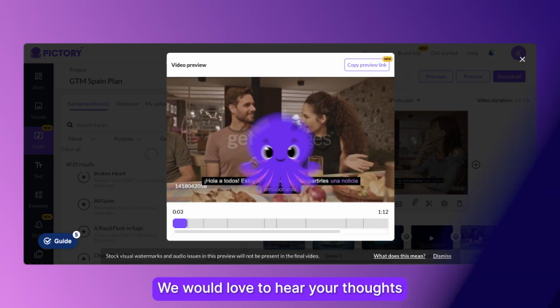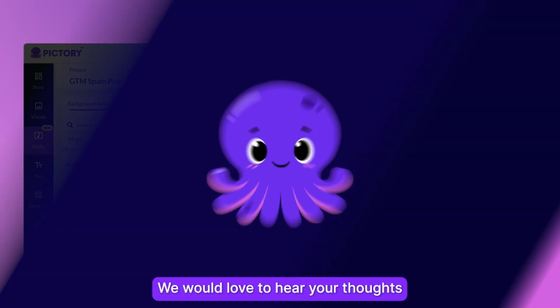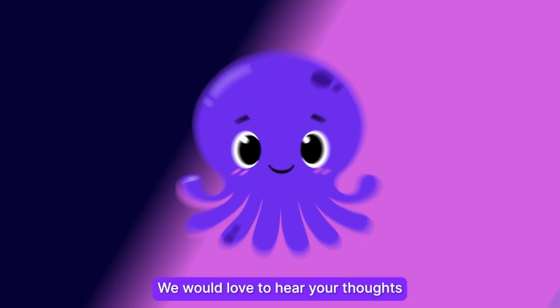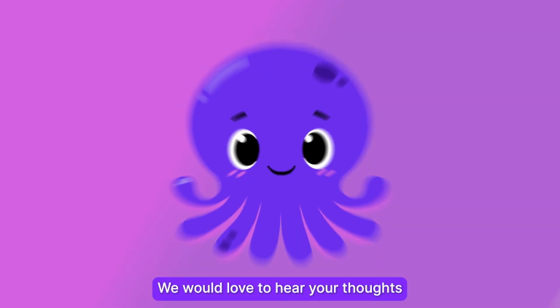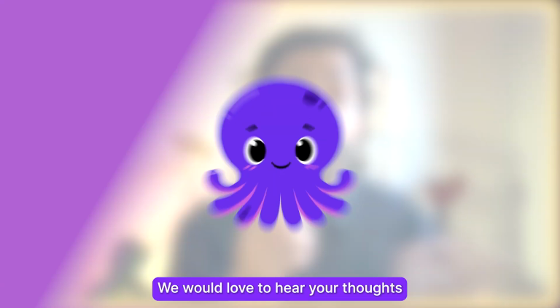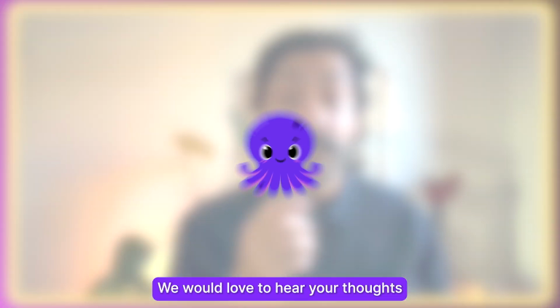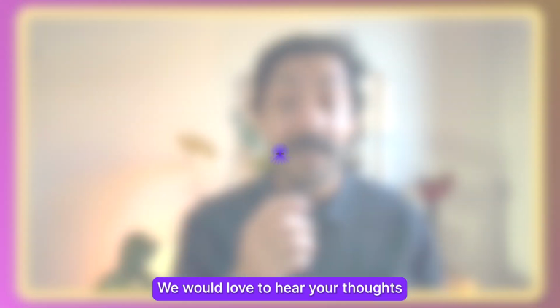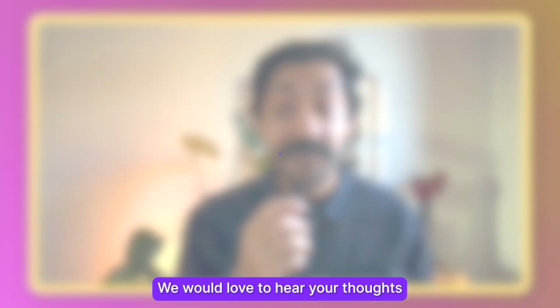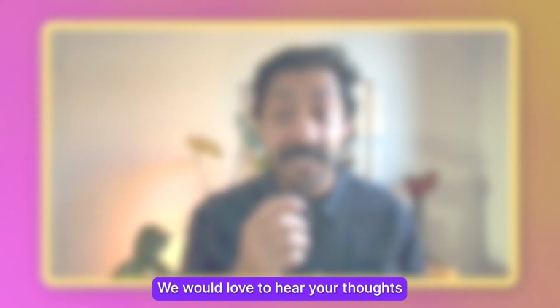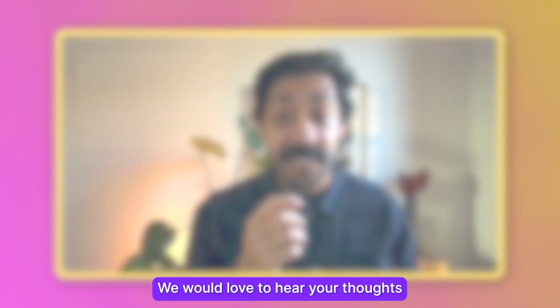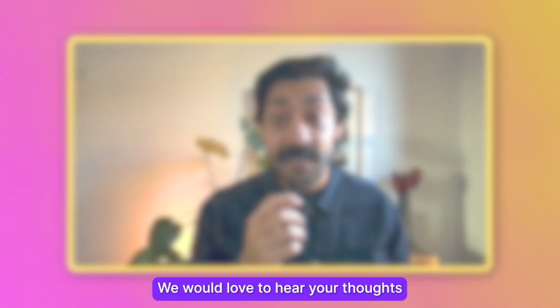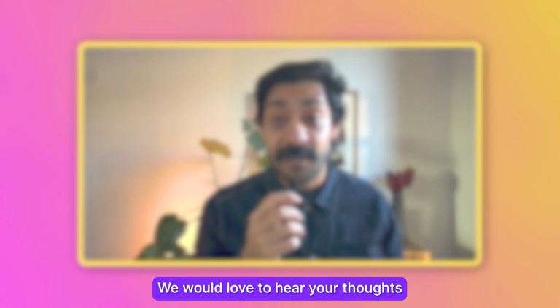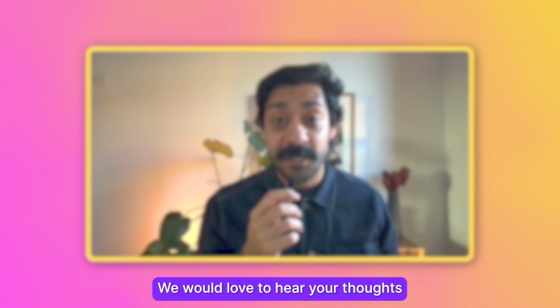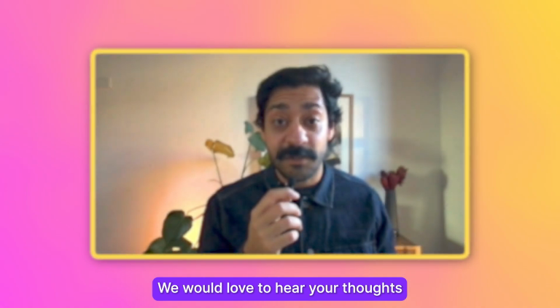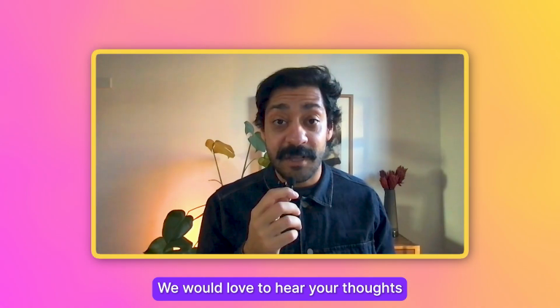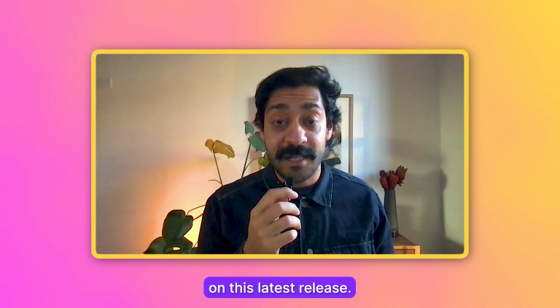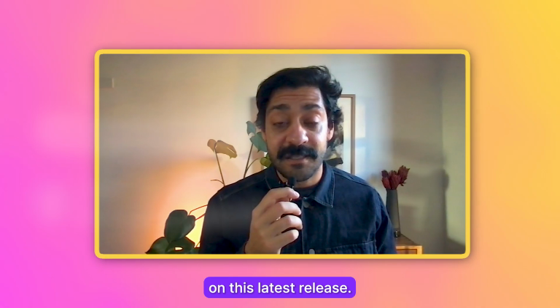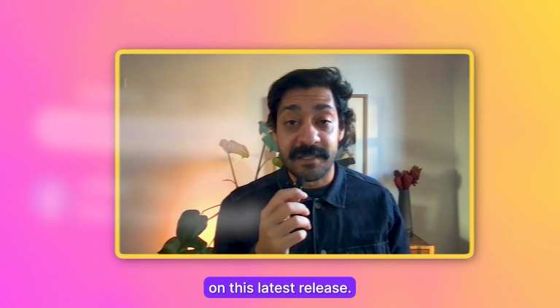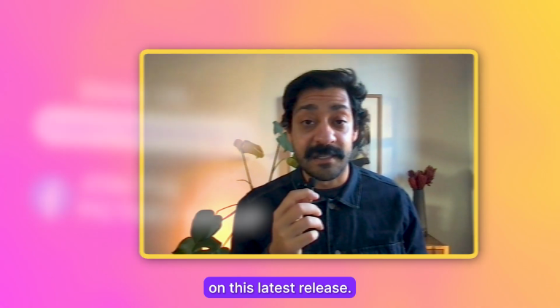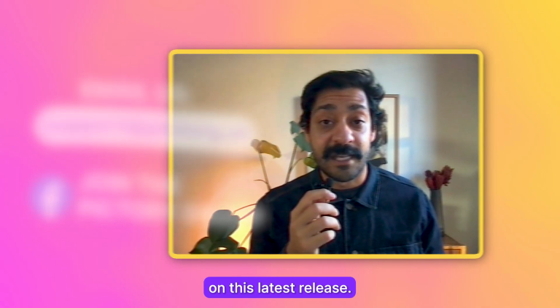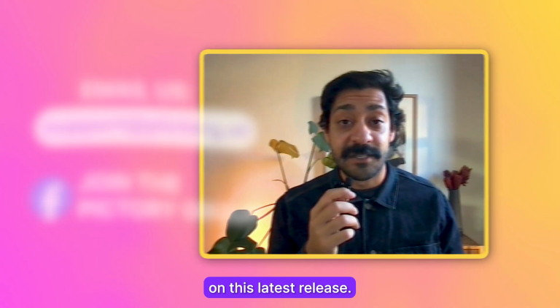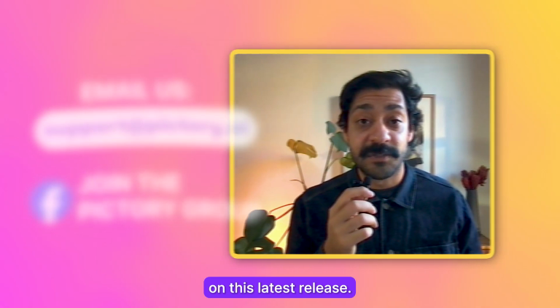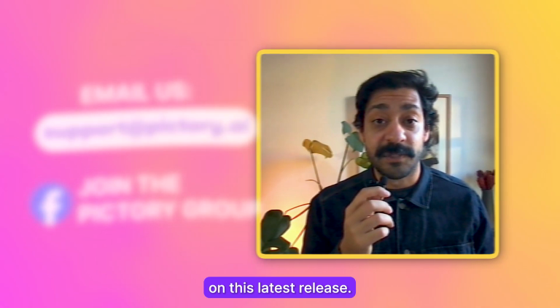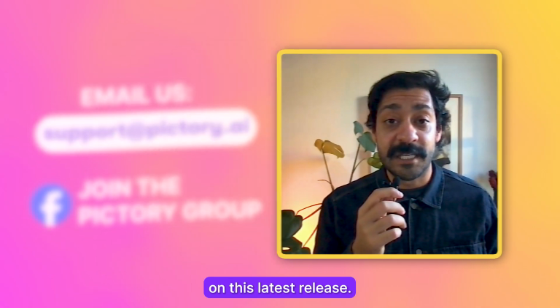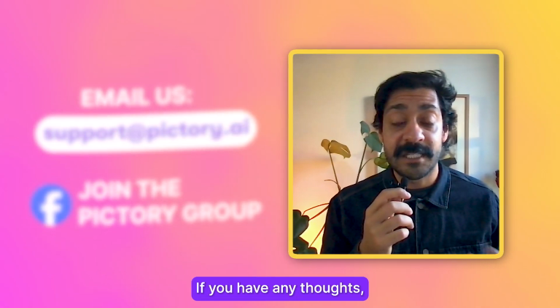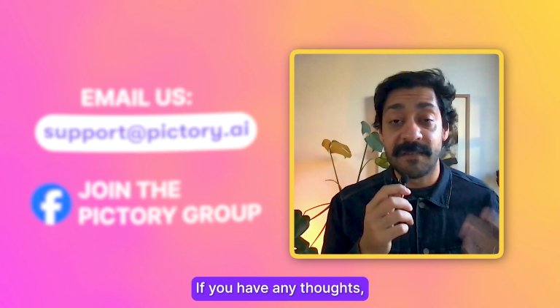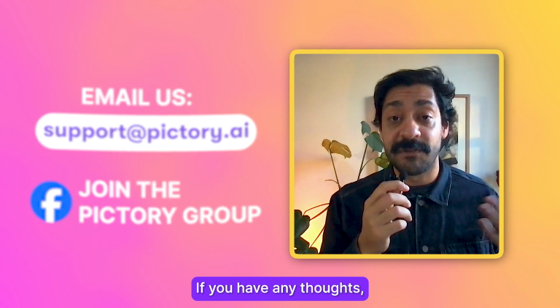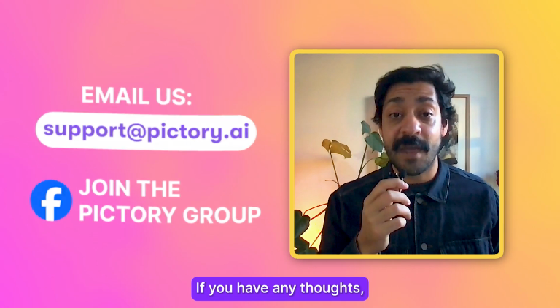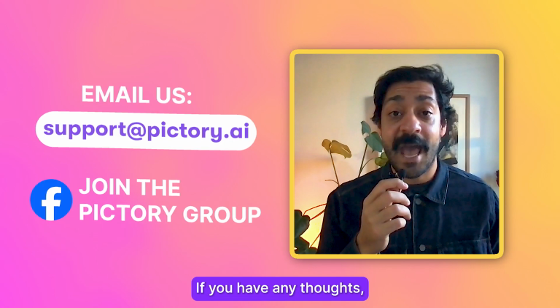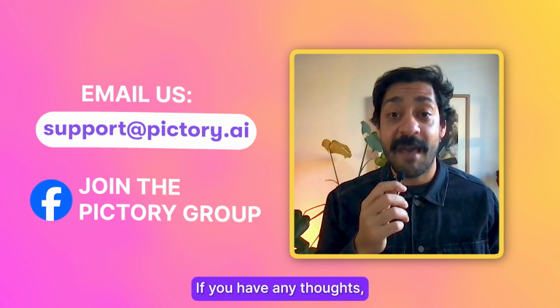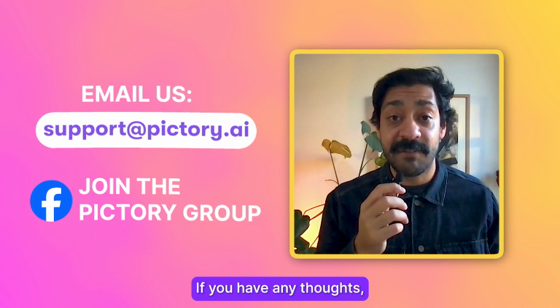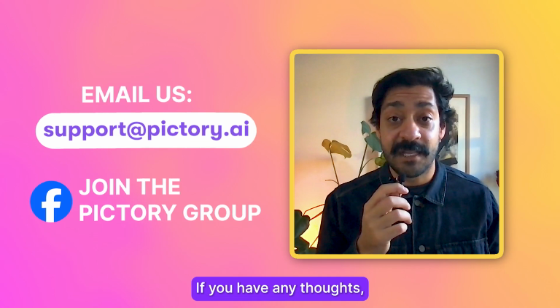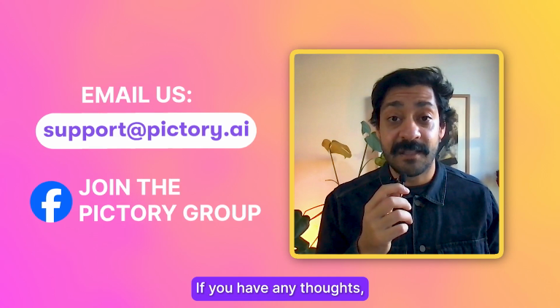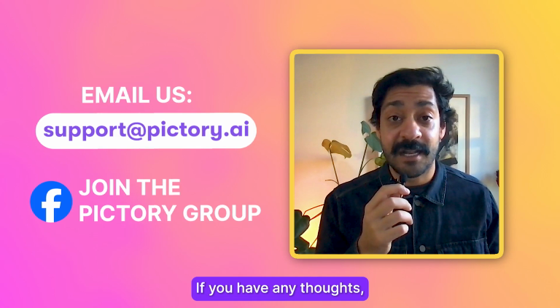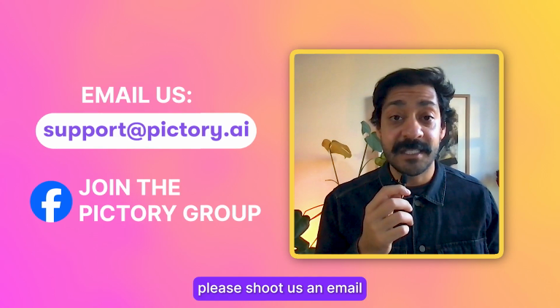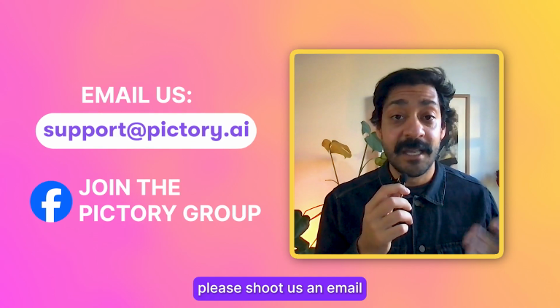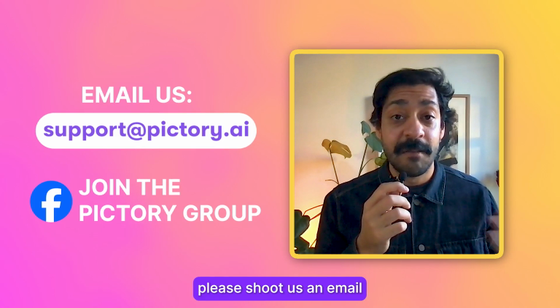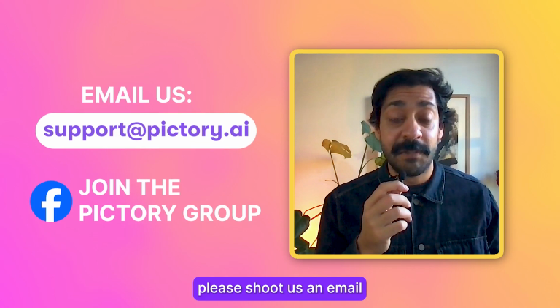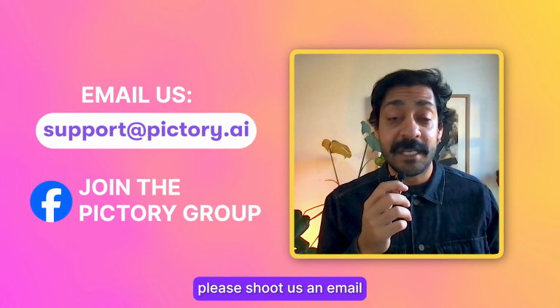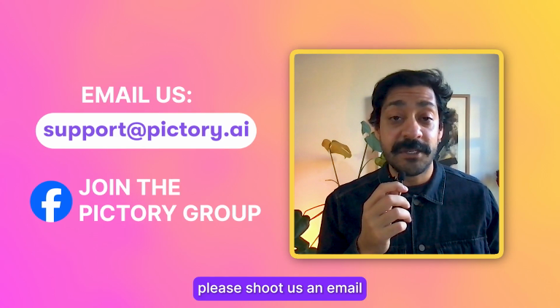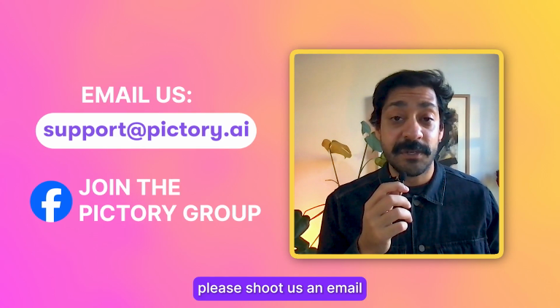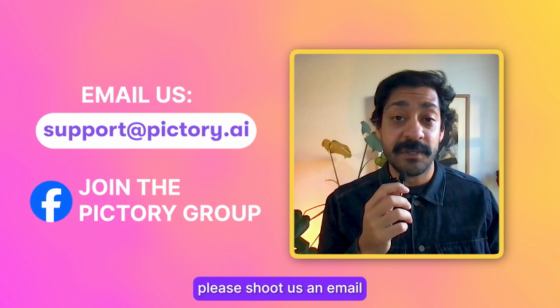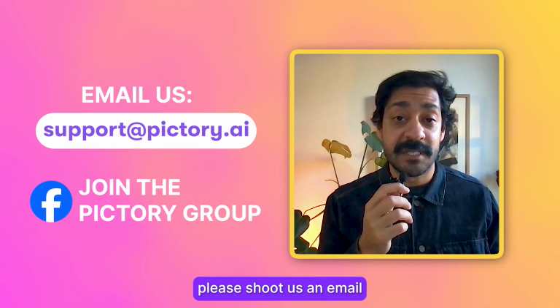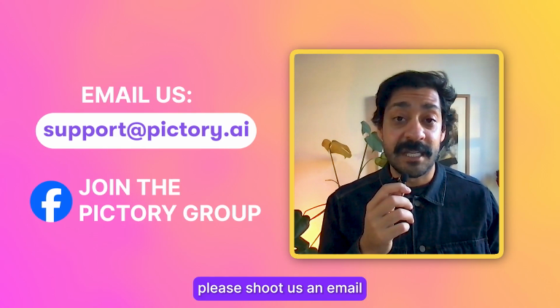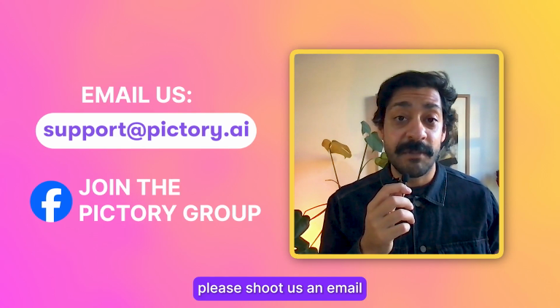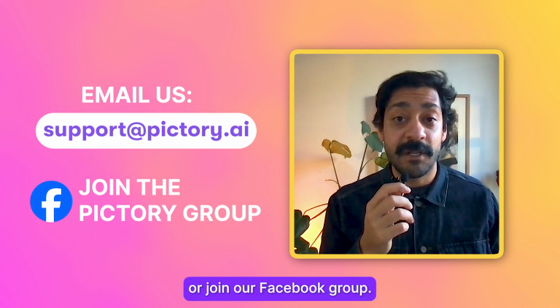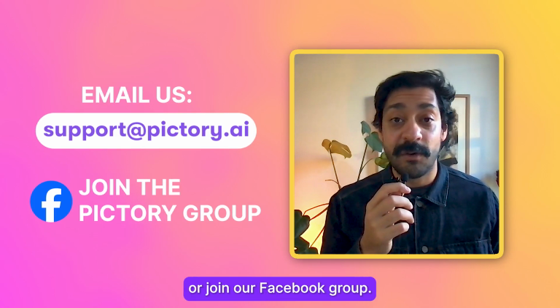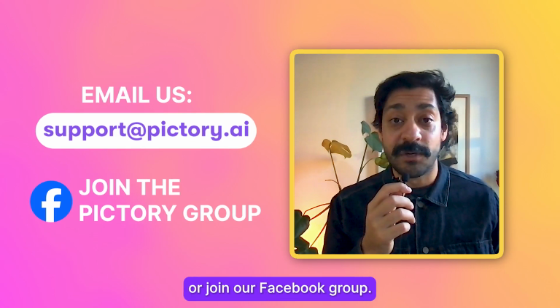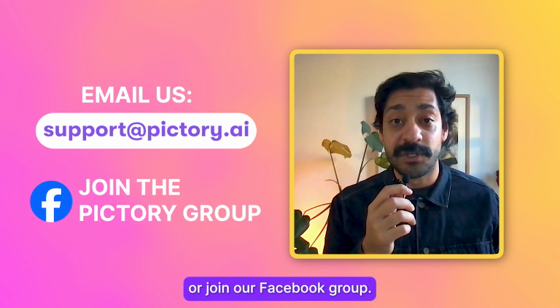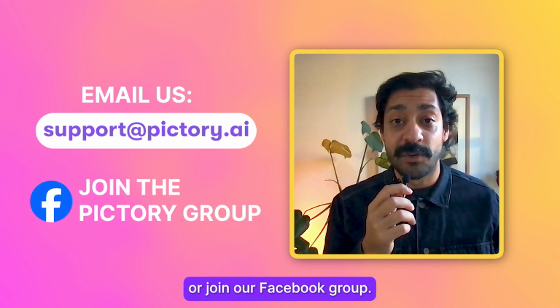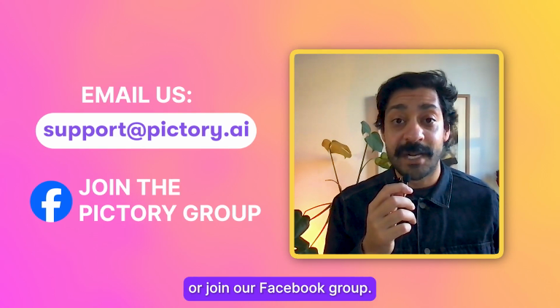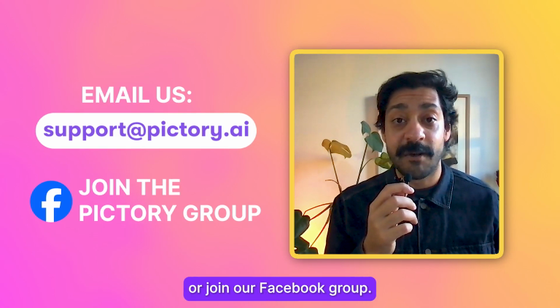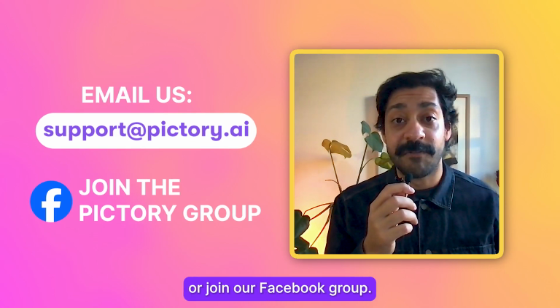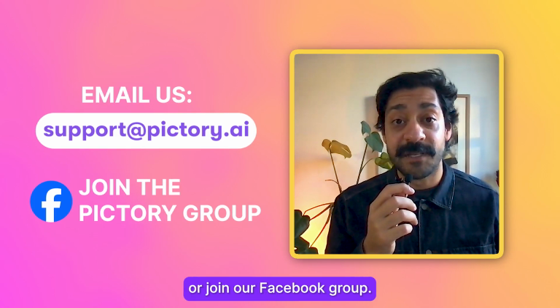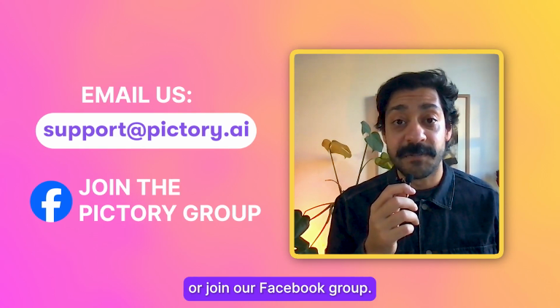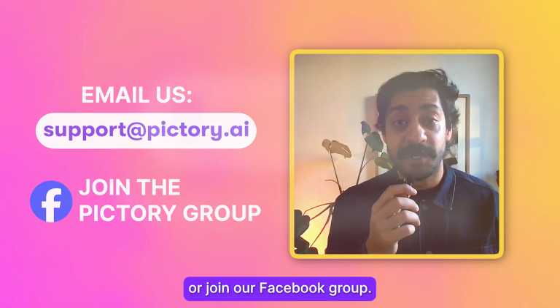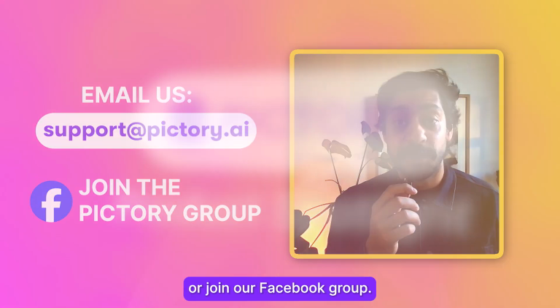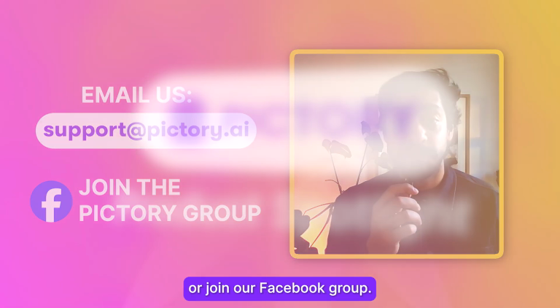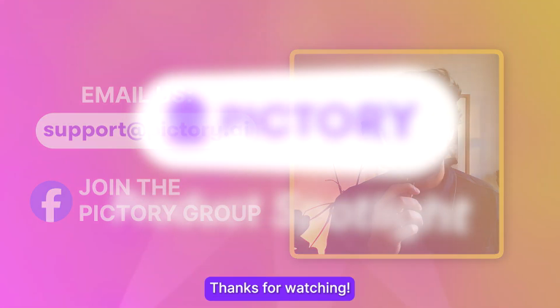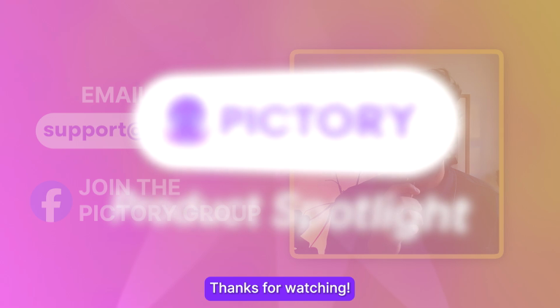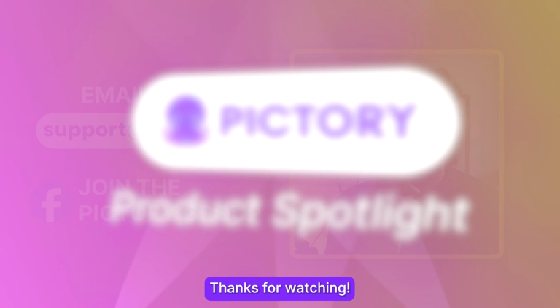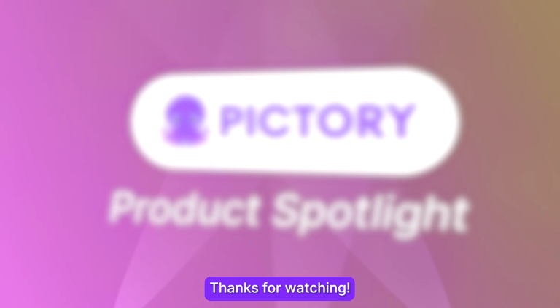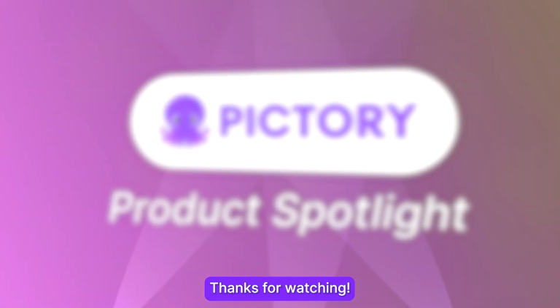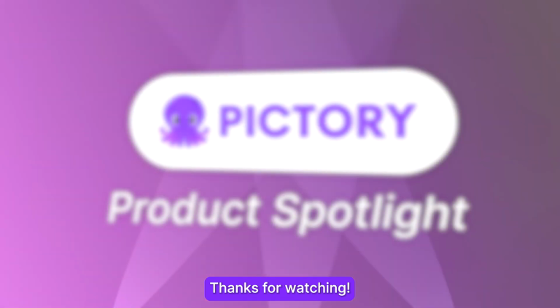We would love to hear your thoughts on this latest release. If you have any thoughts, please shoot us an email or join our Facebook group. Thanks for watching.